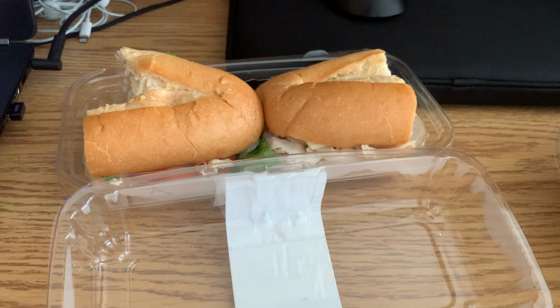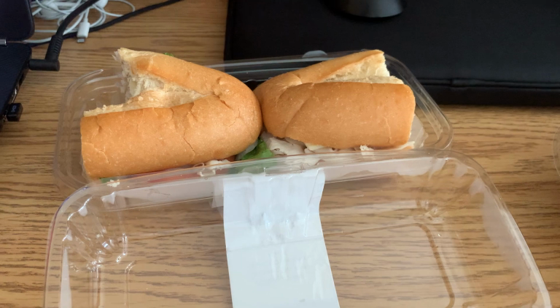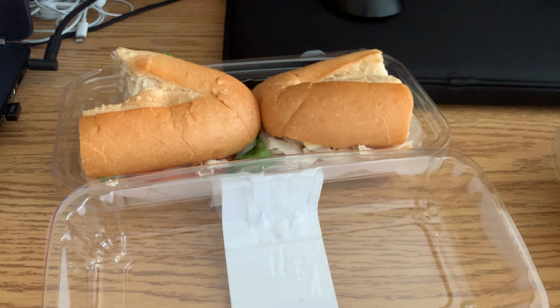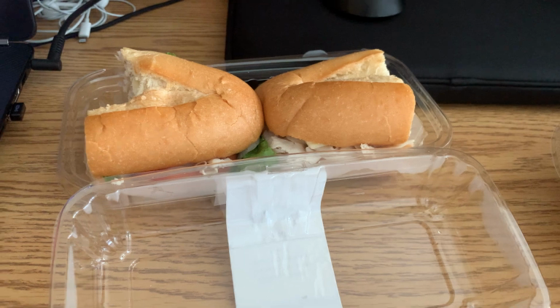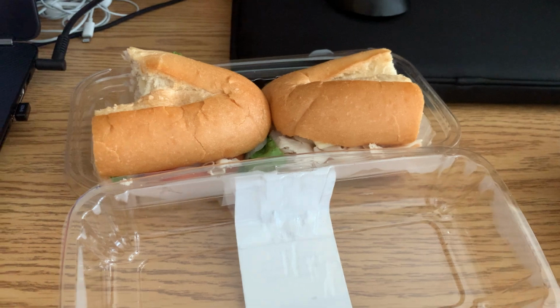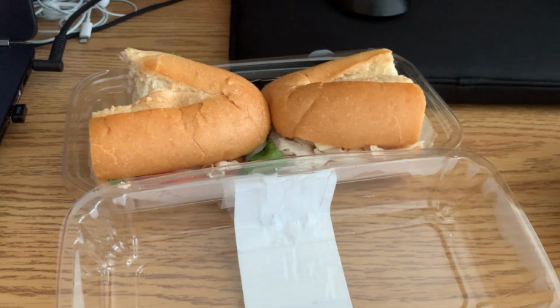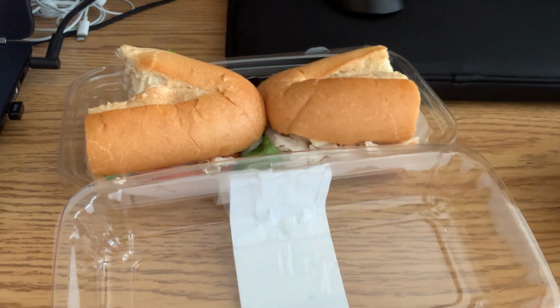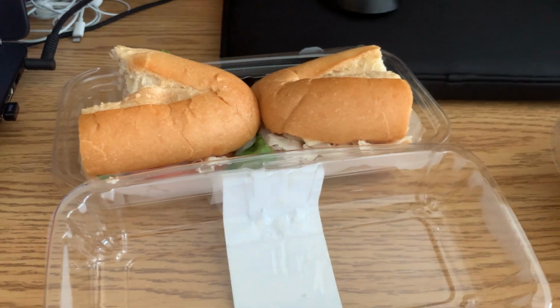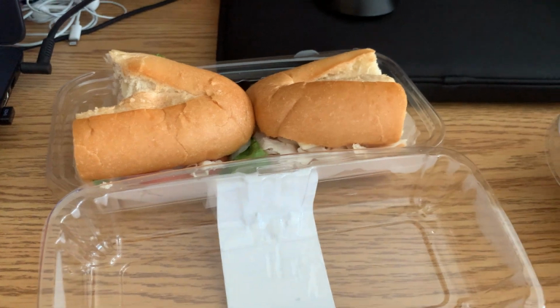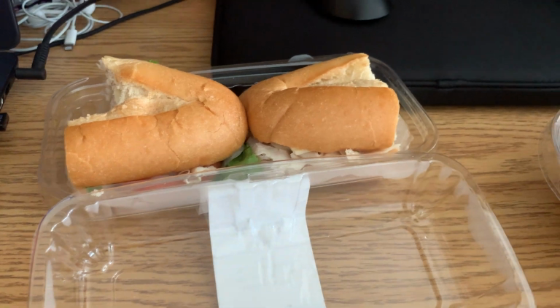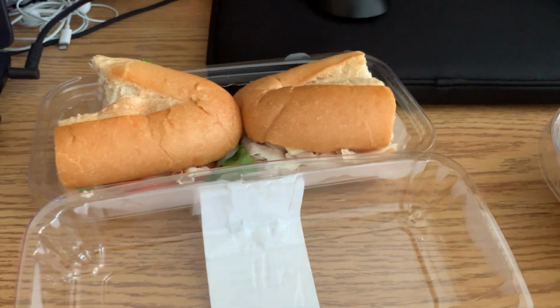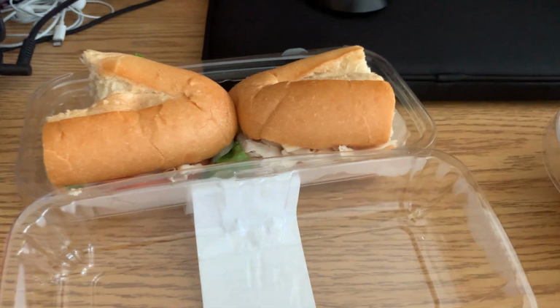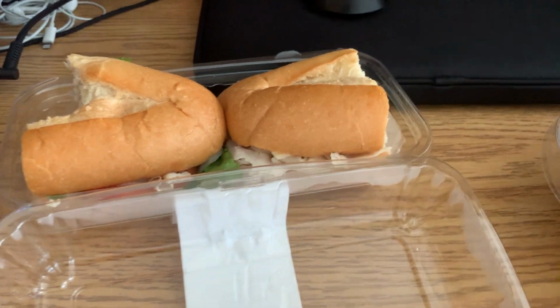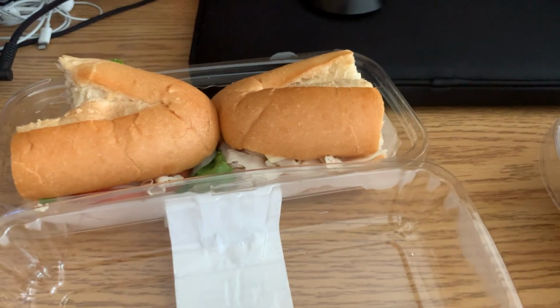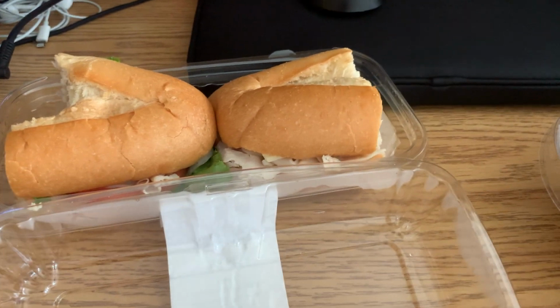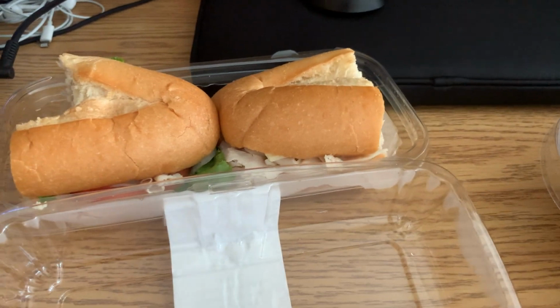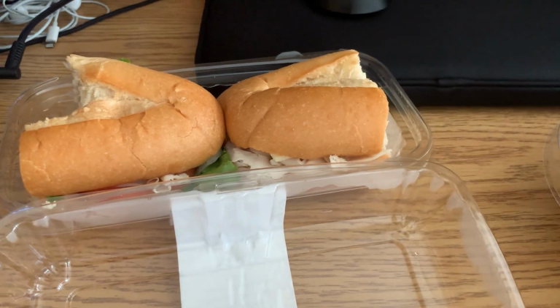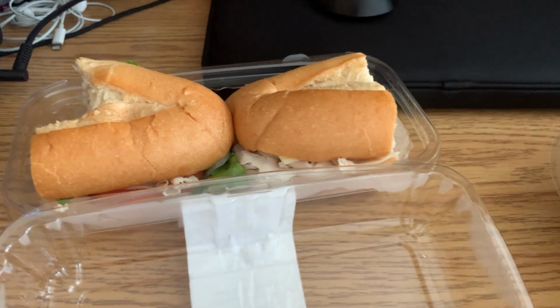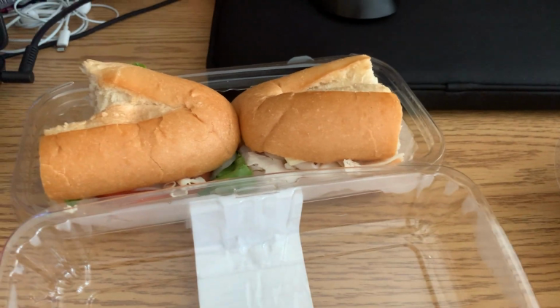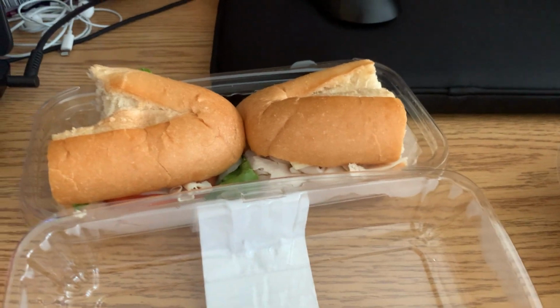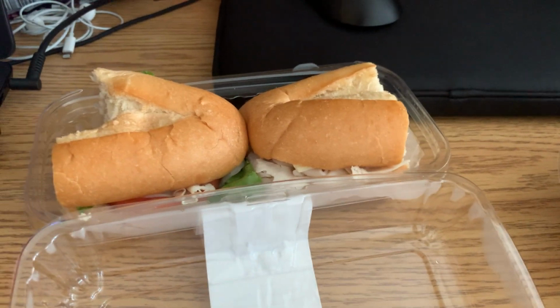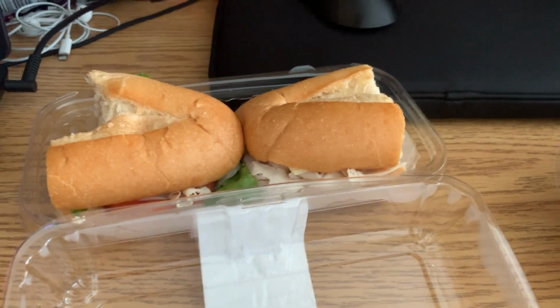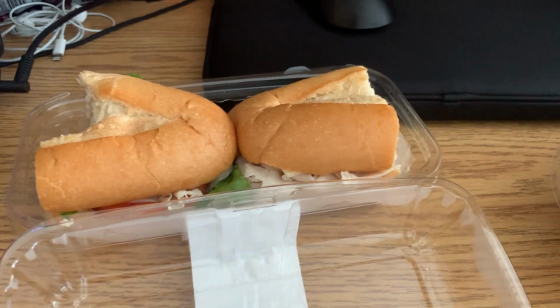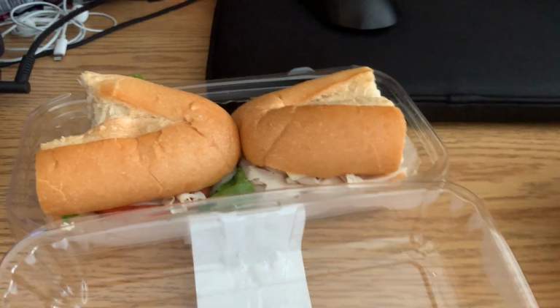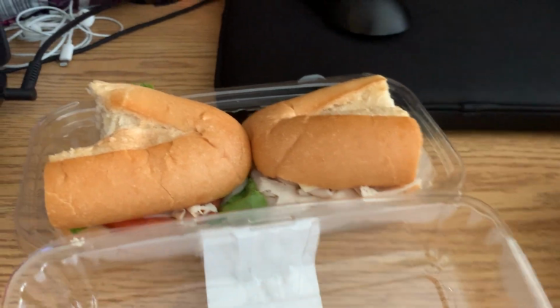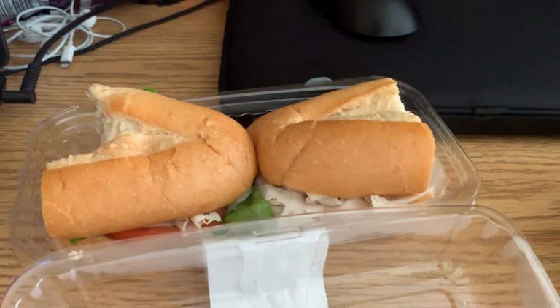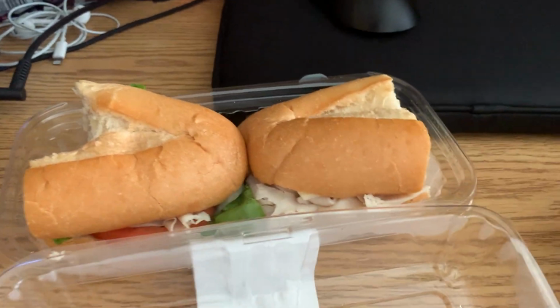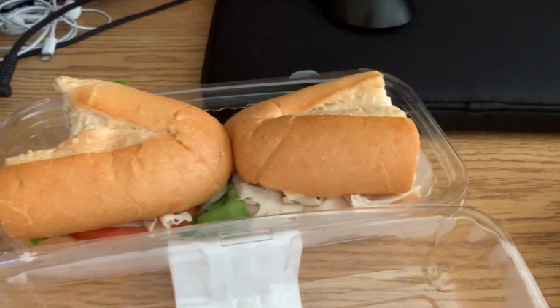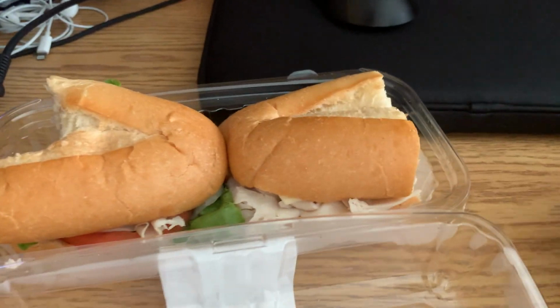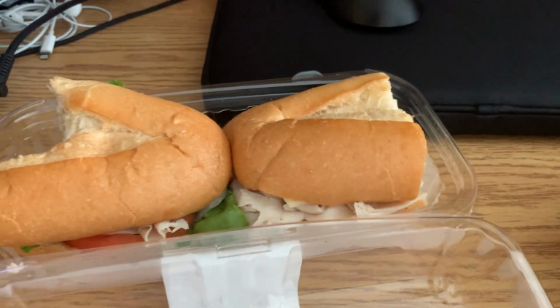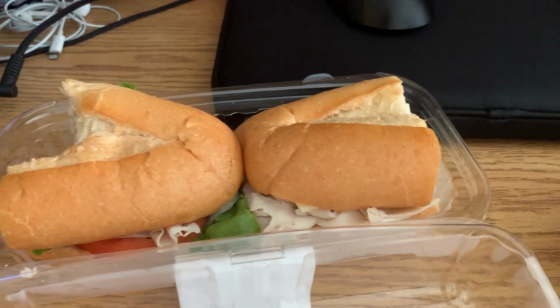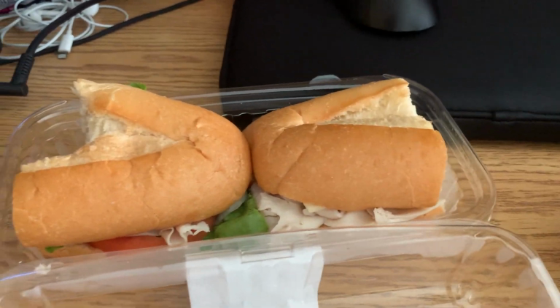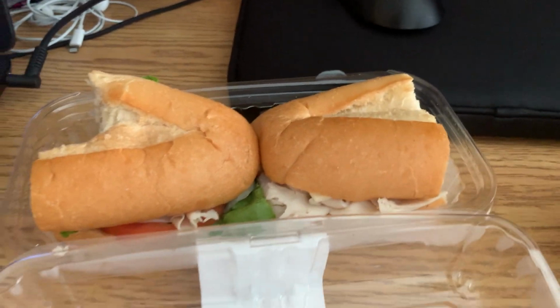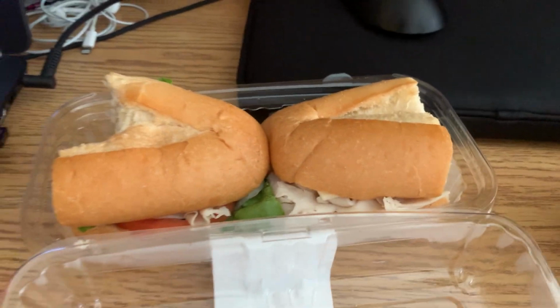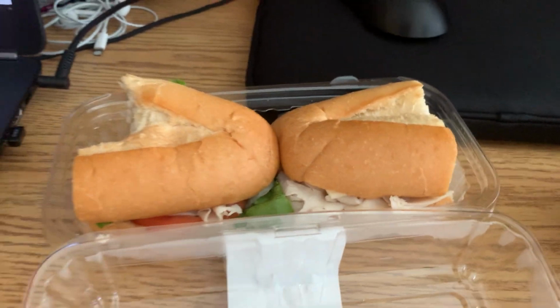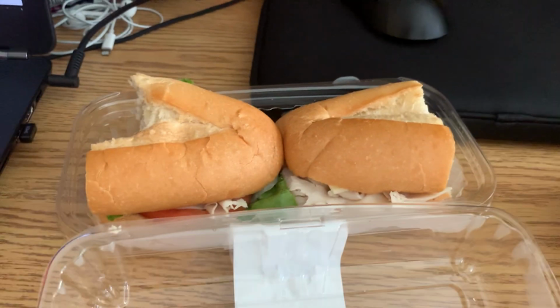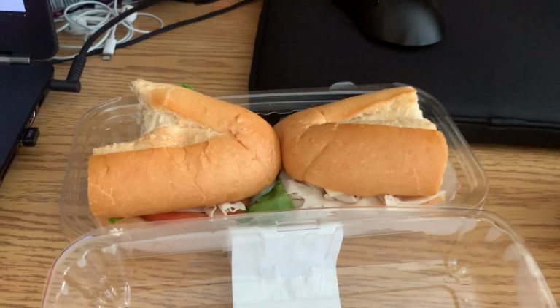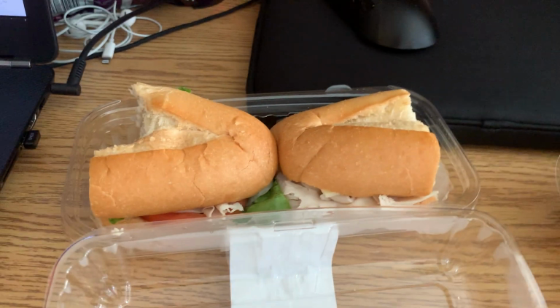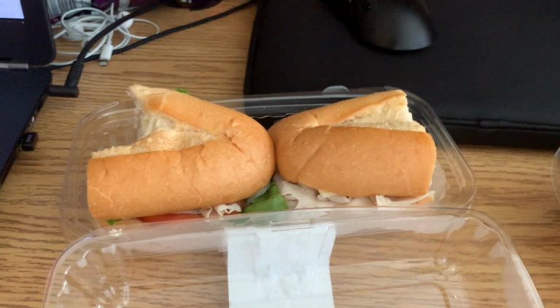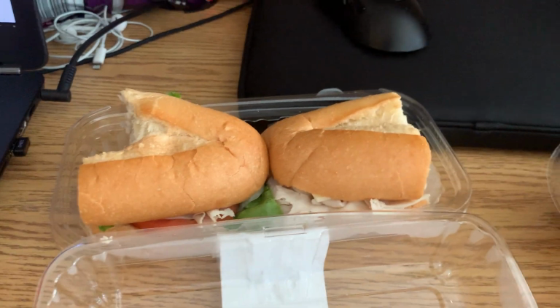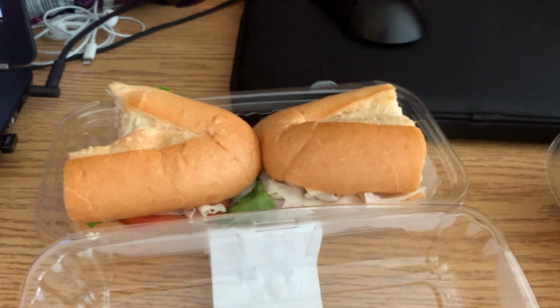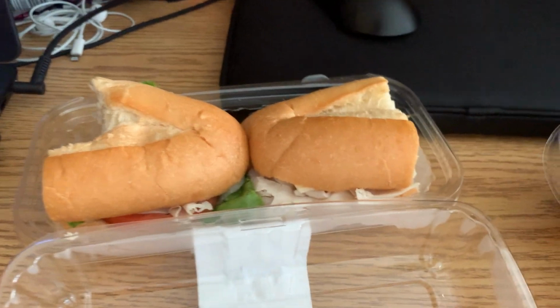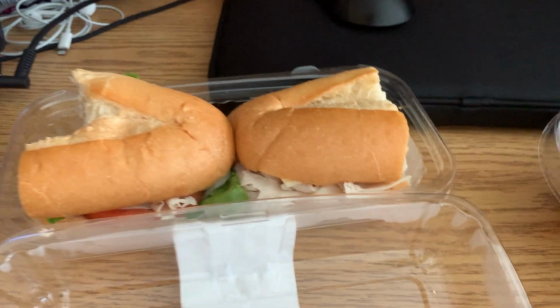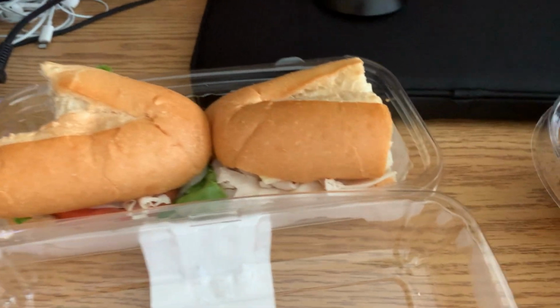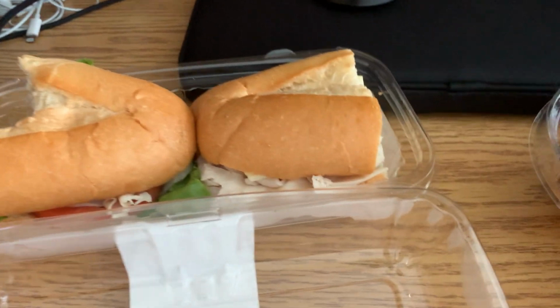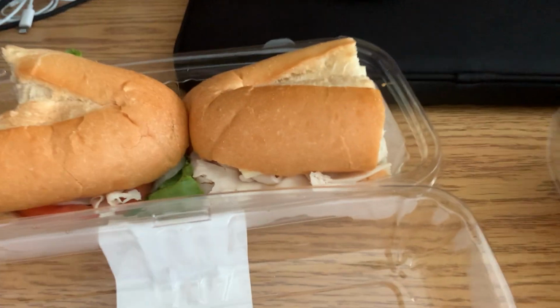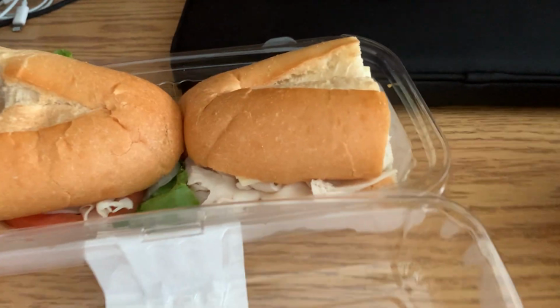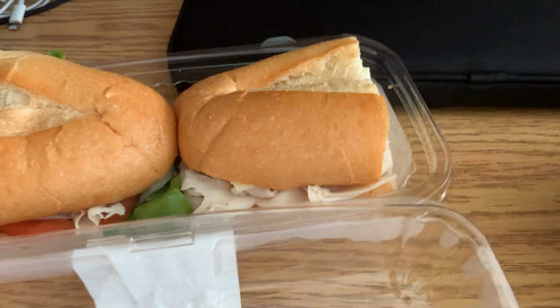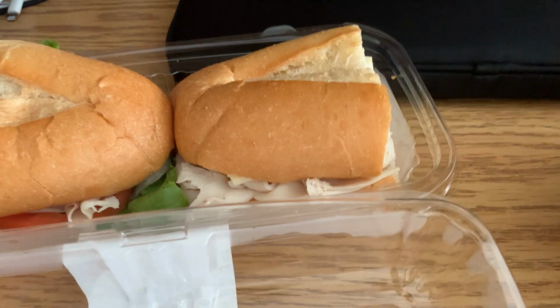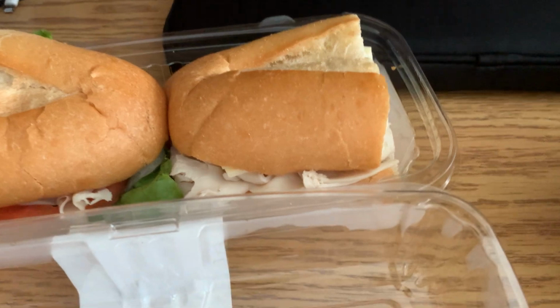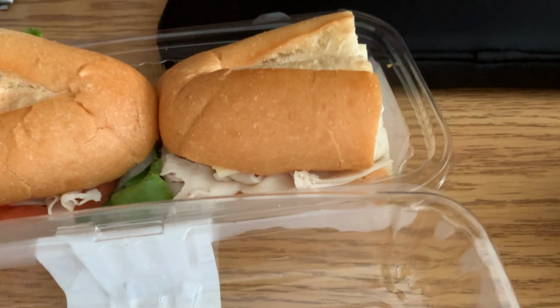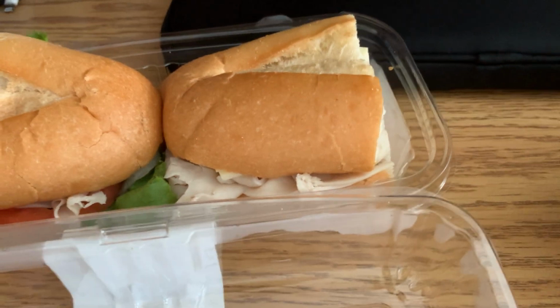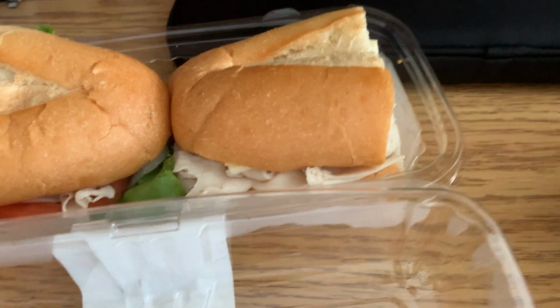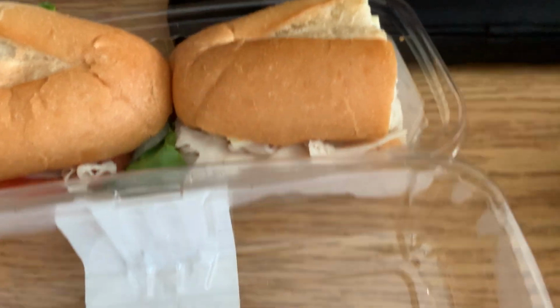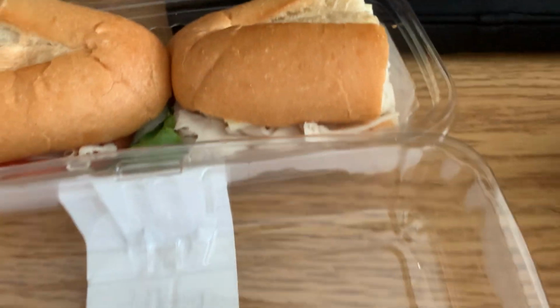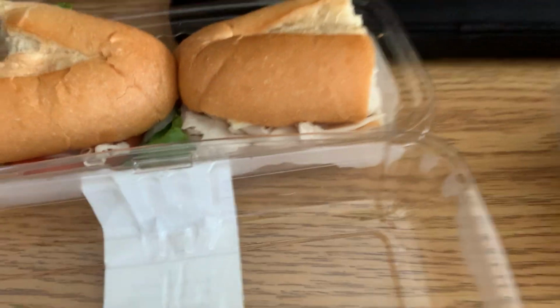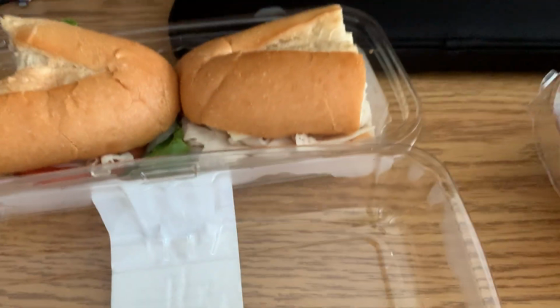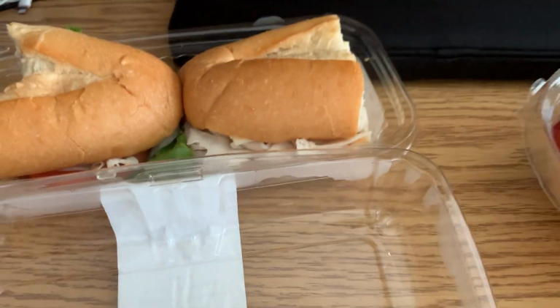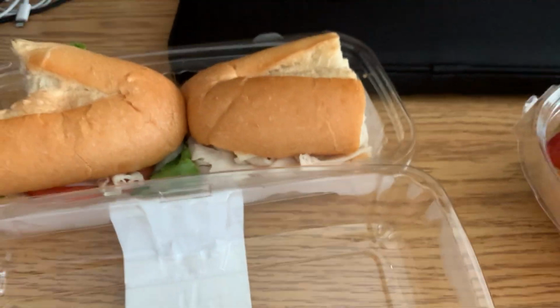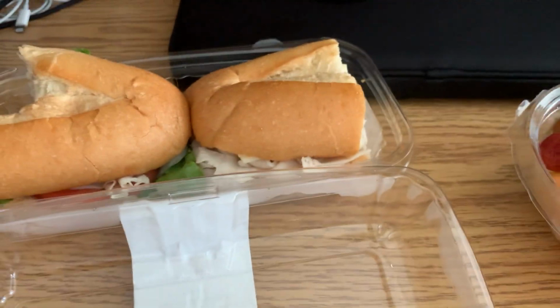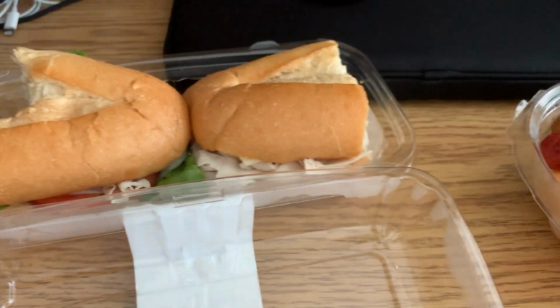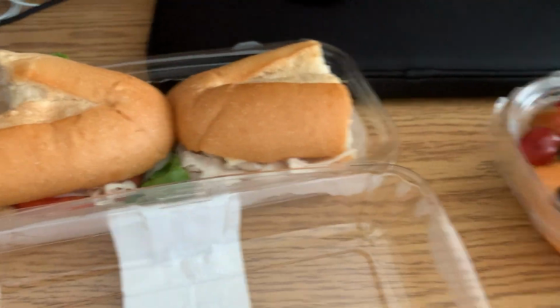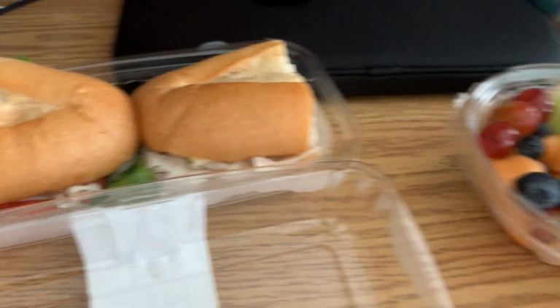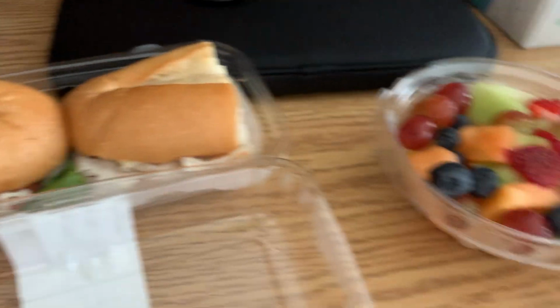It'll definitely fill you up. Great option for lunch, dinner, breakfast, any meal, honestly.